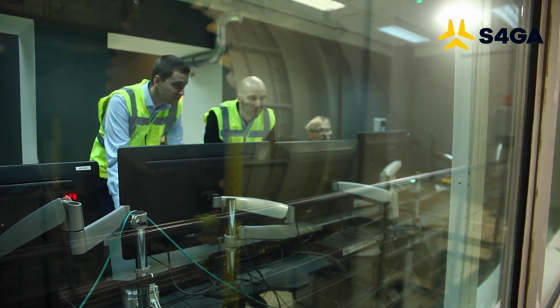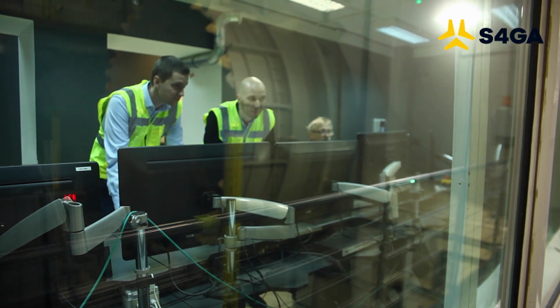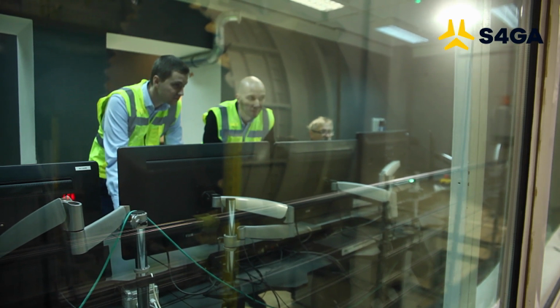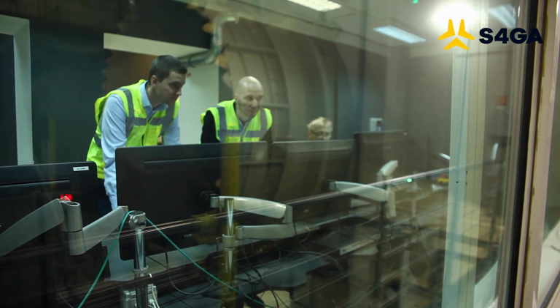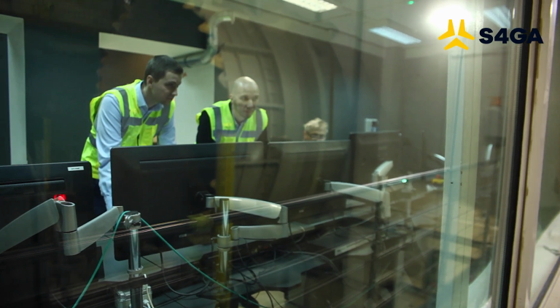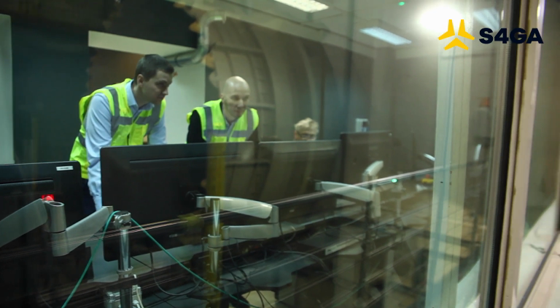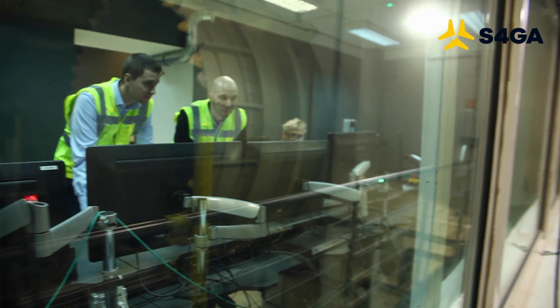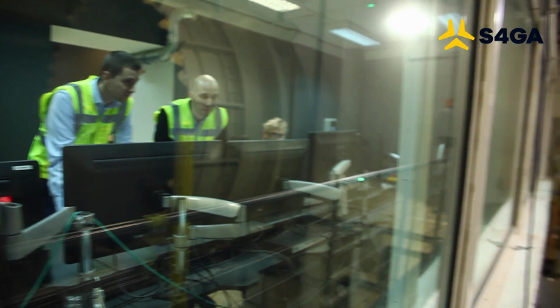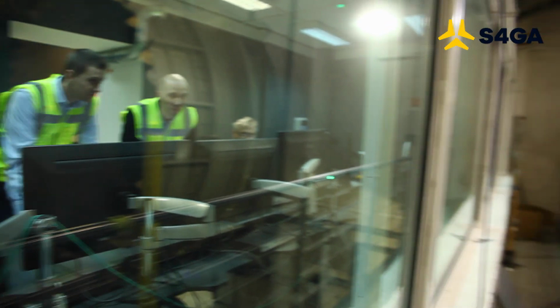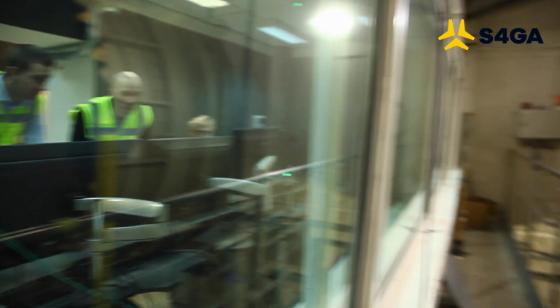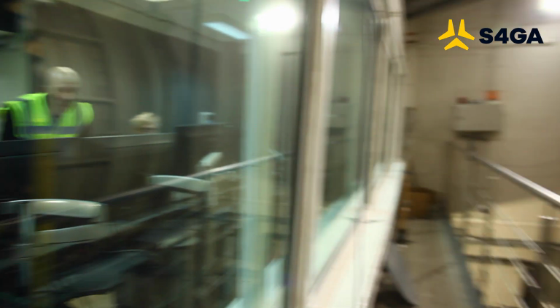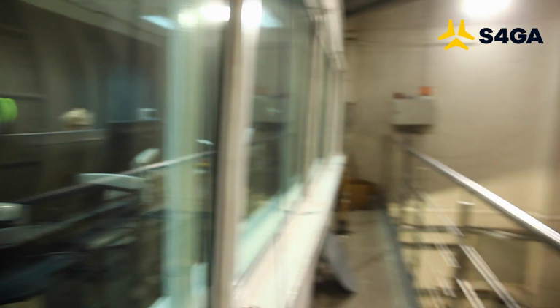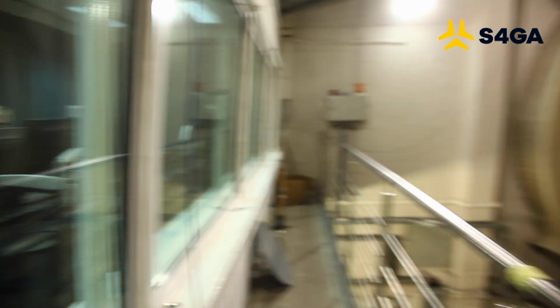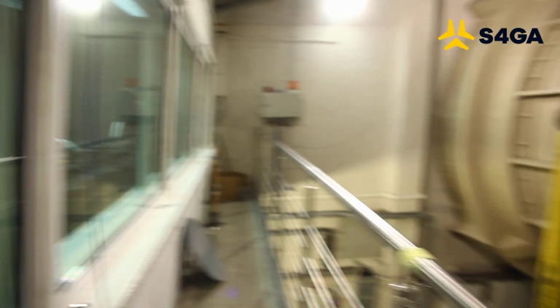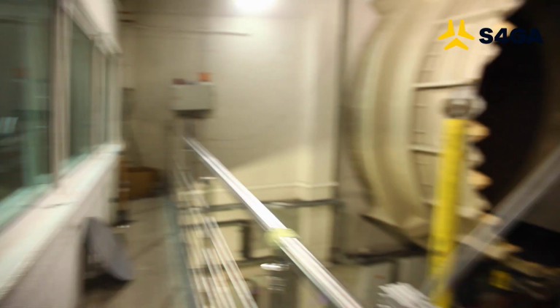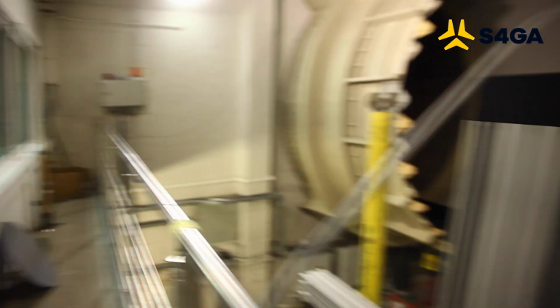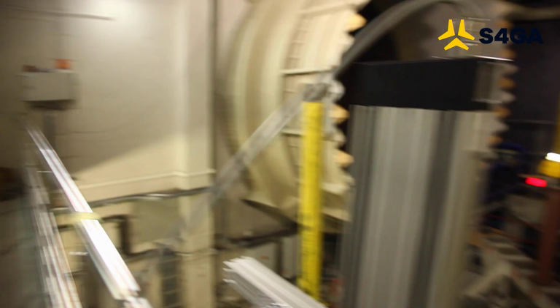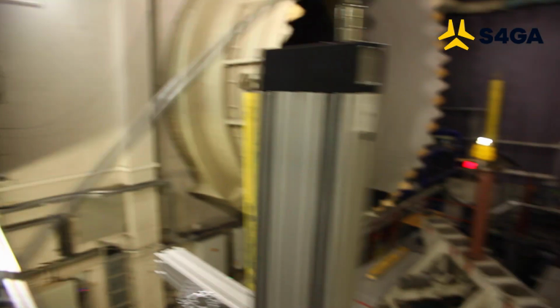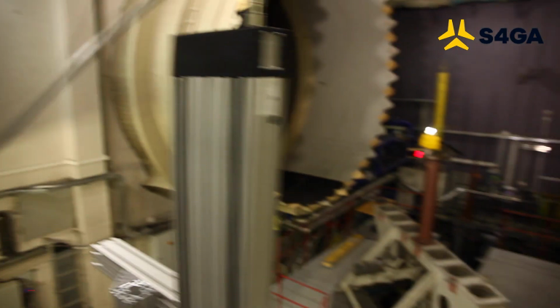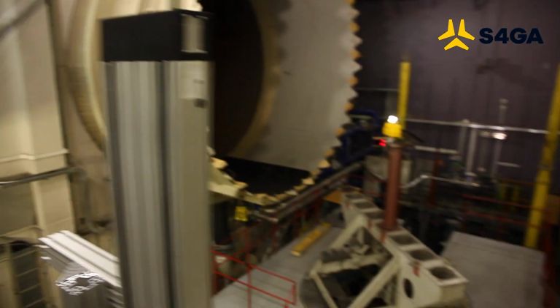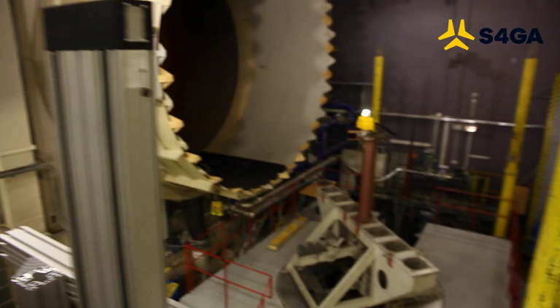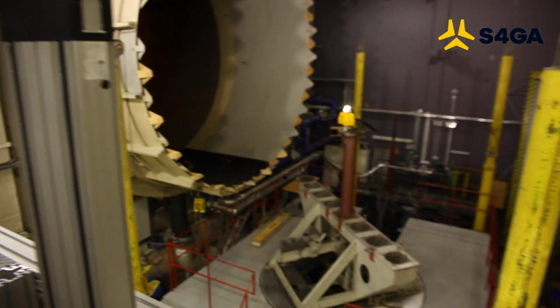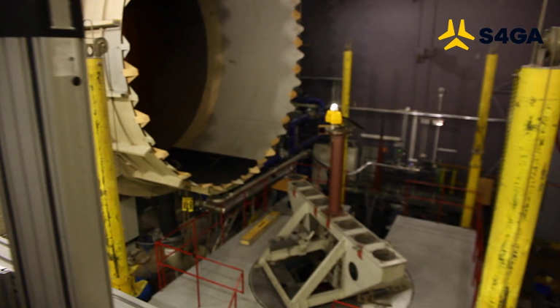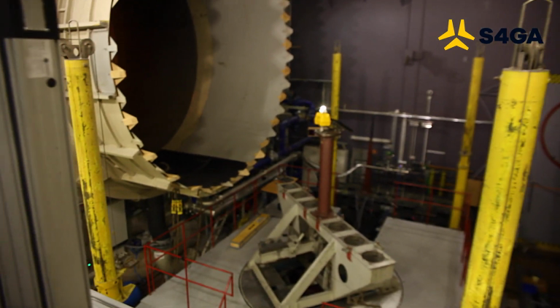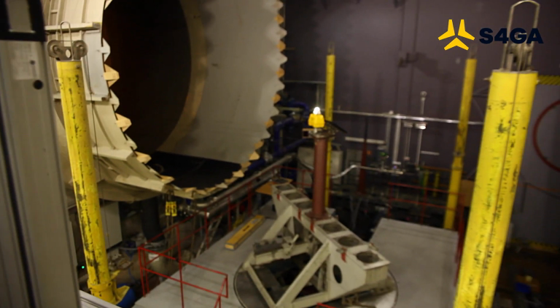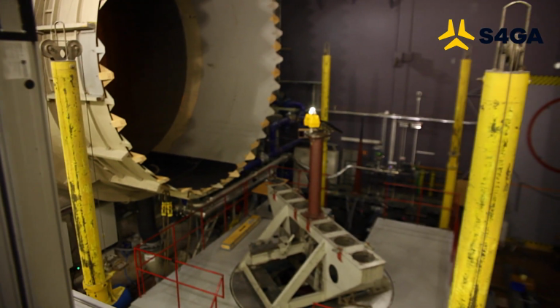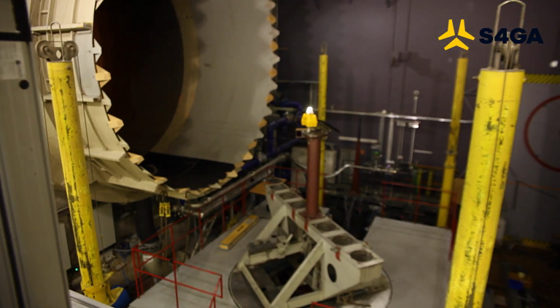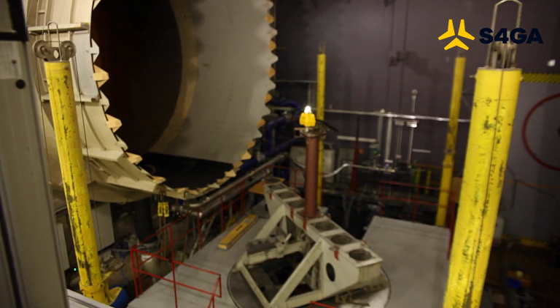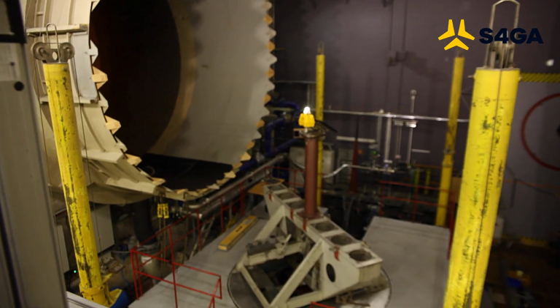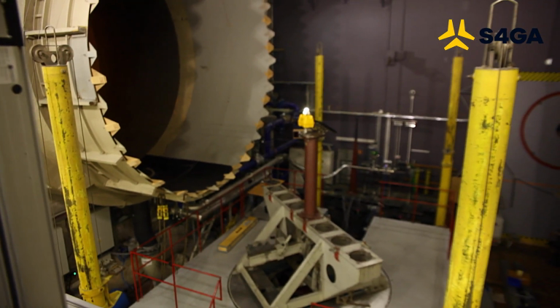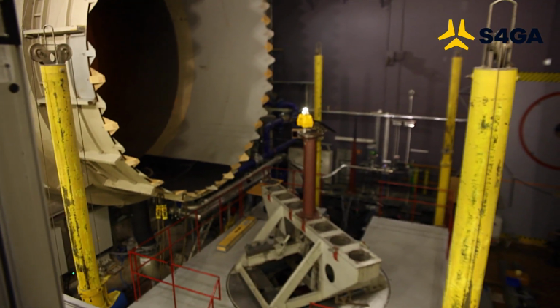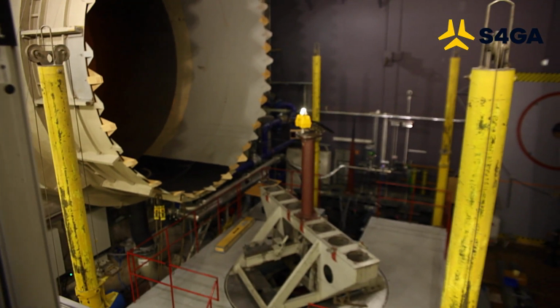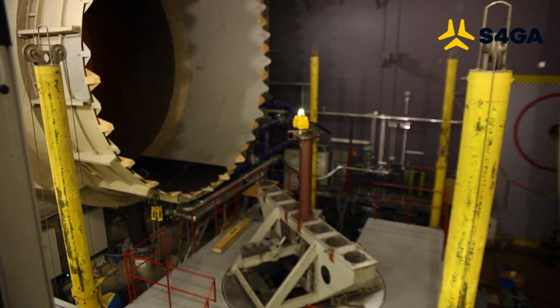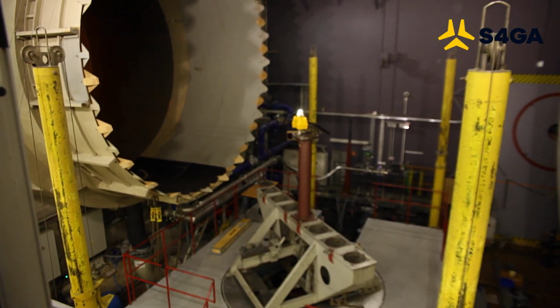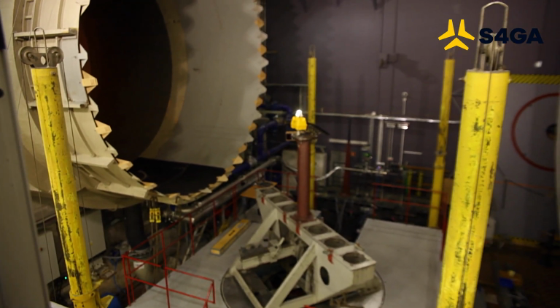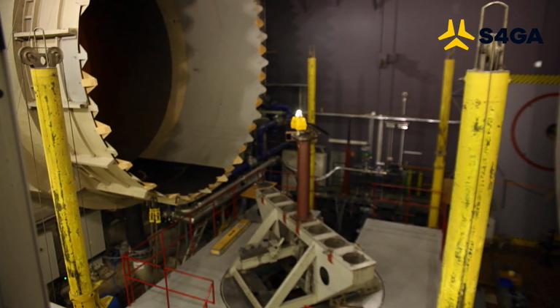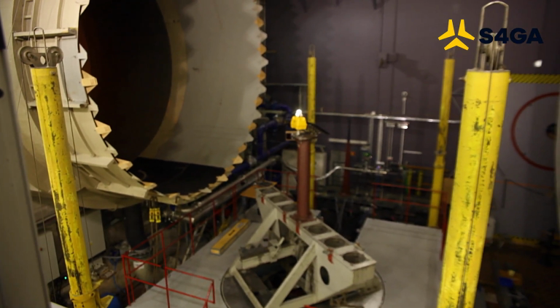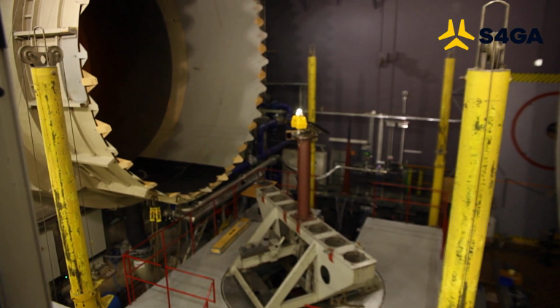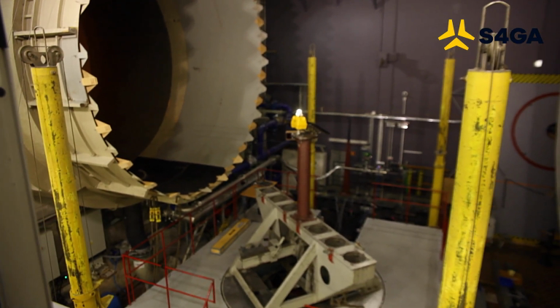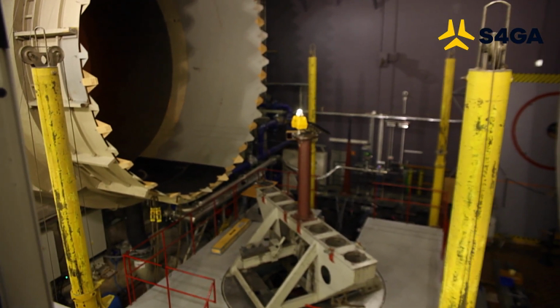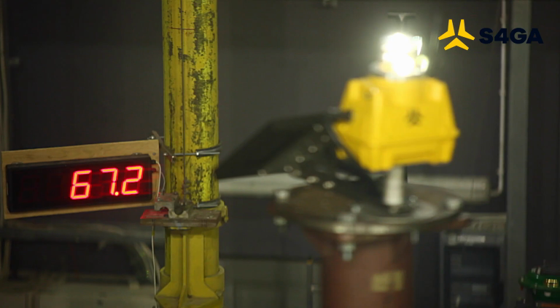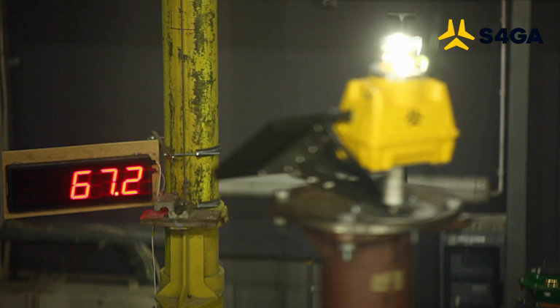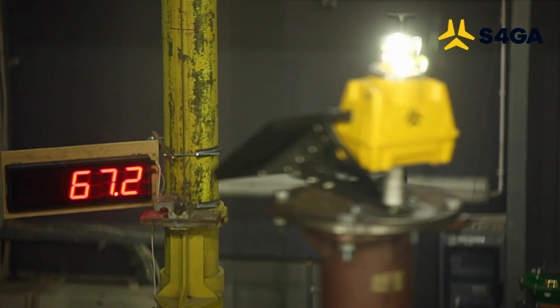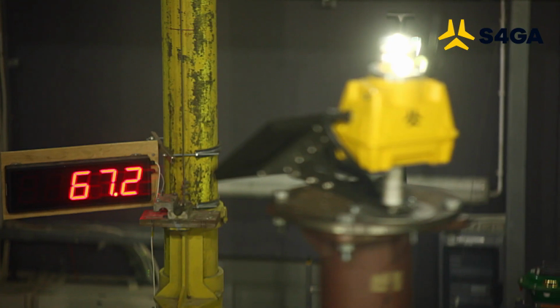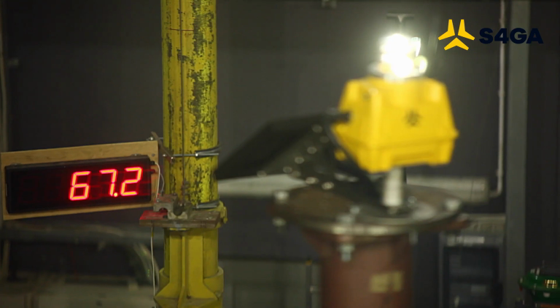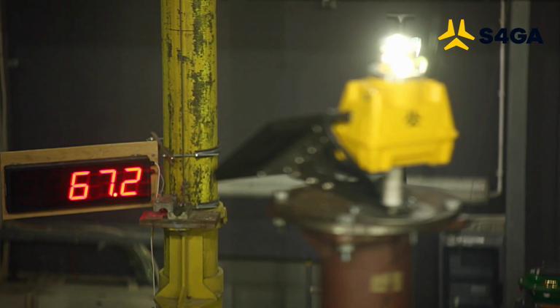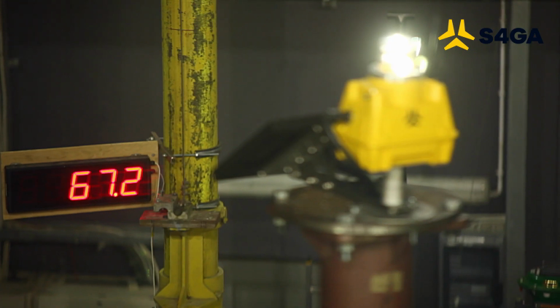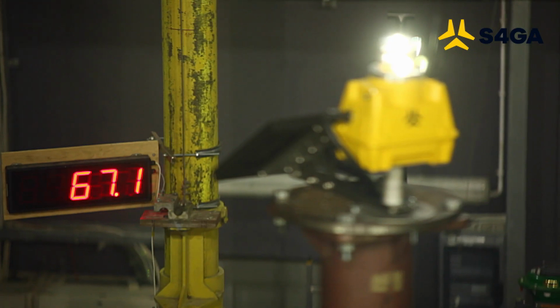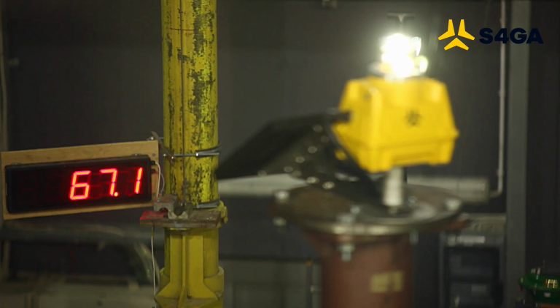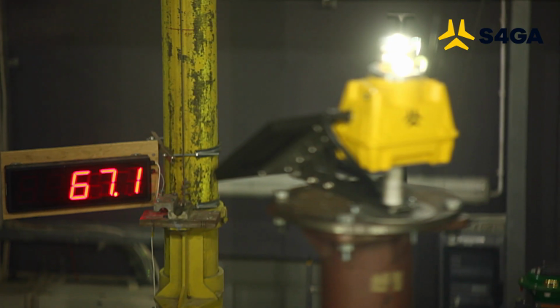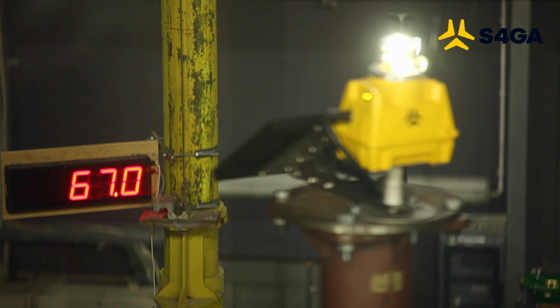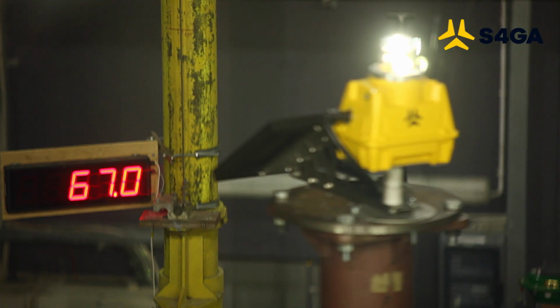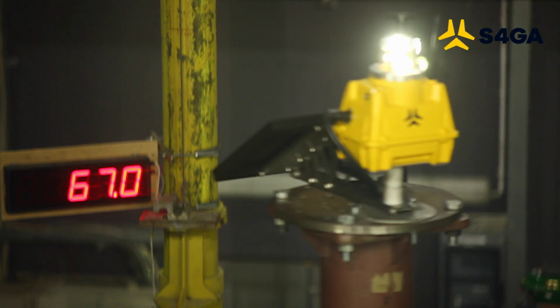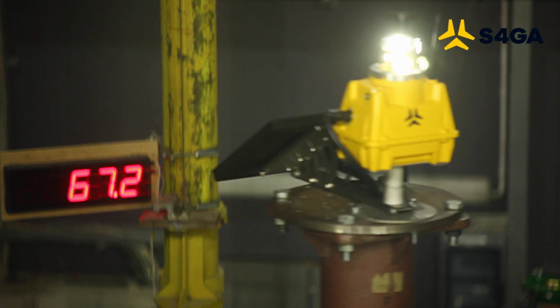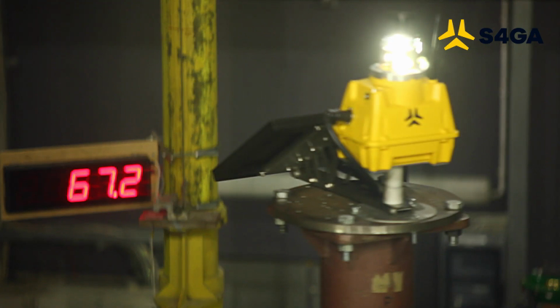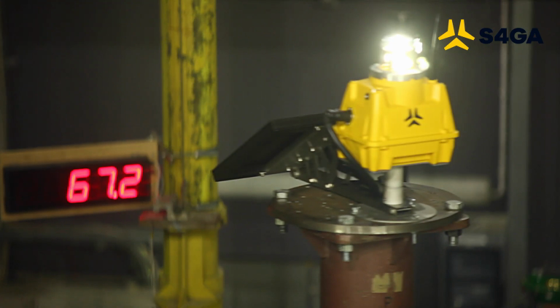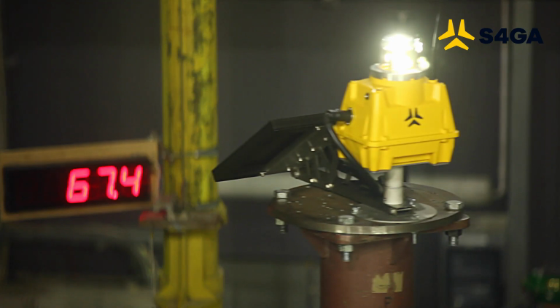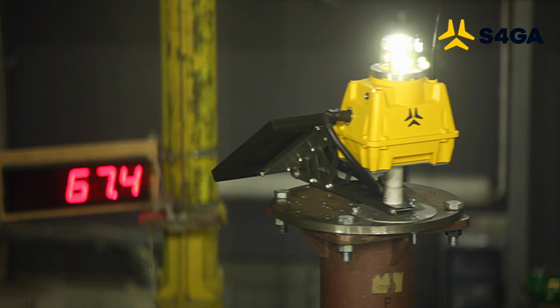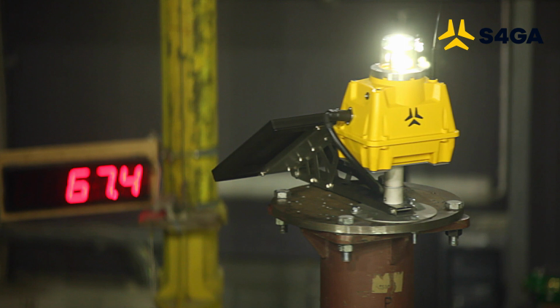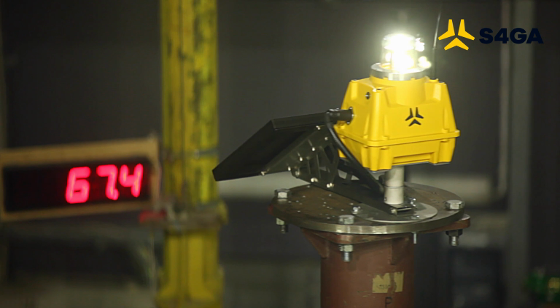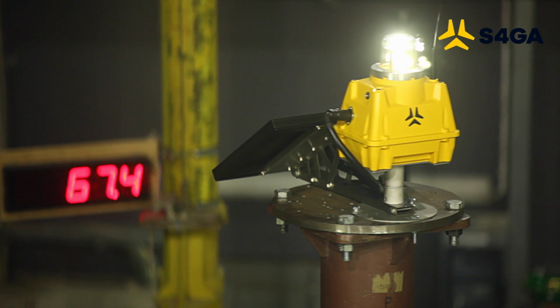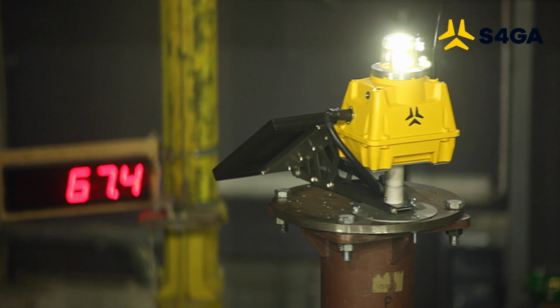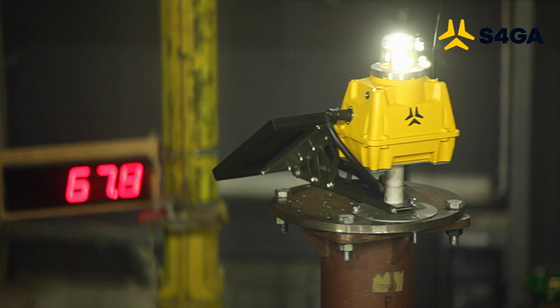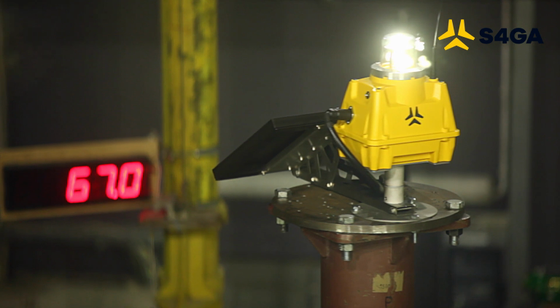The testing procedure has been completed. S4GA light has successfully passed the jet blast test.